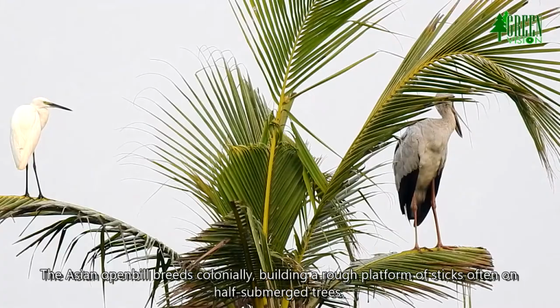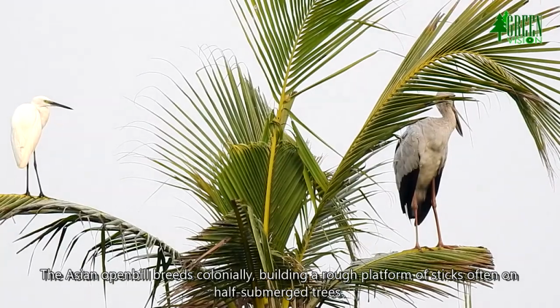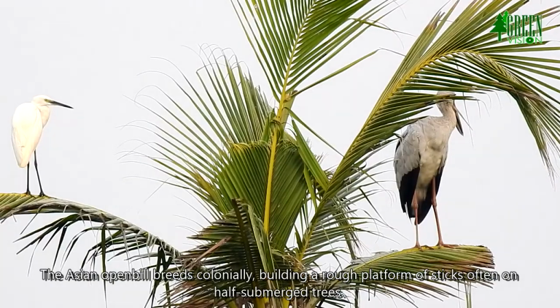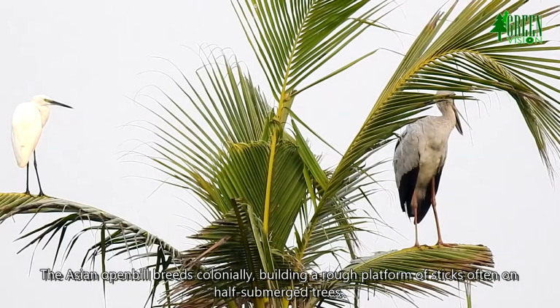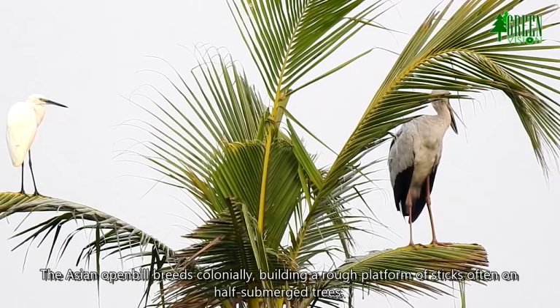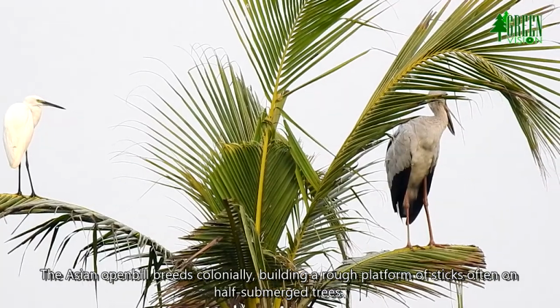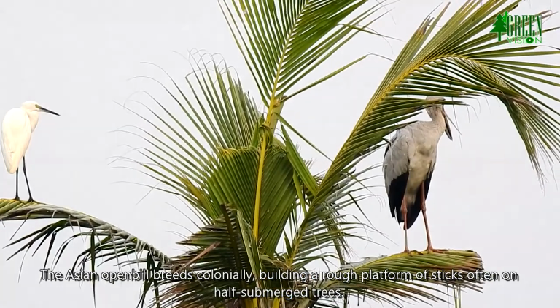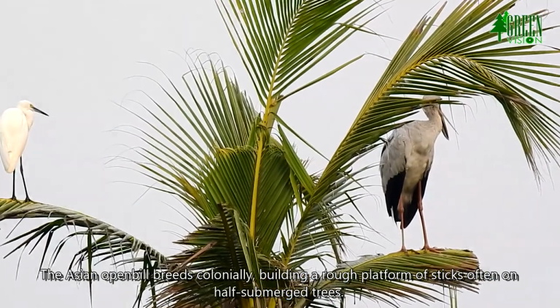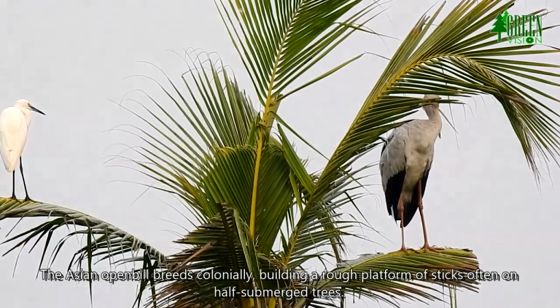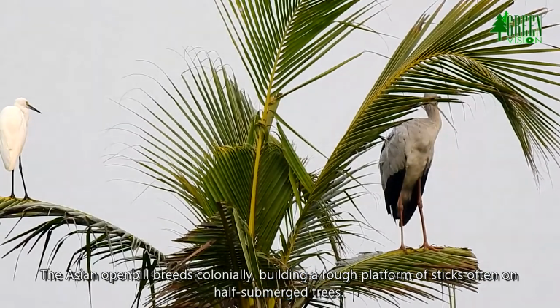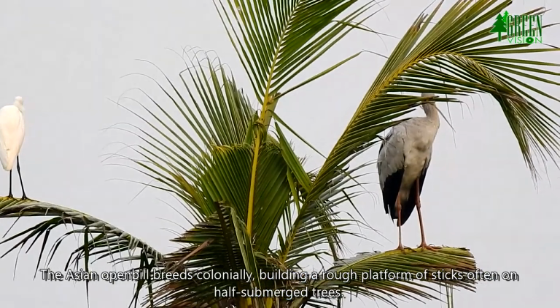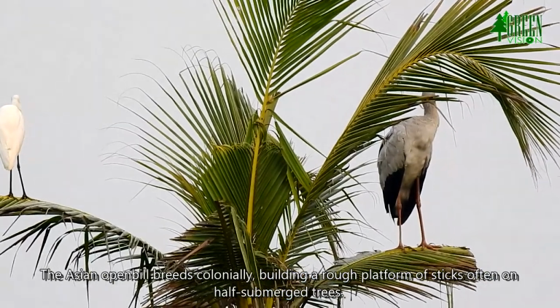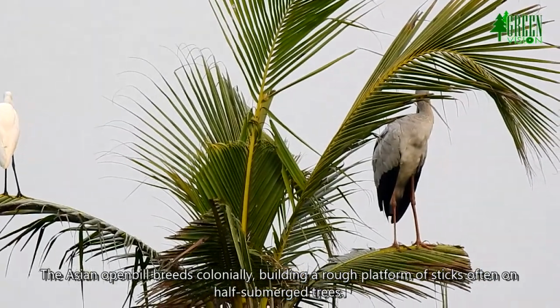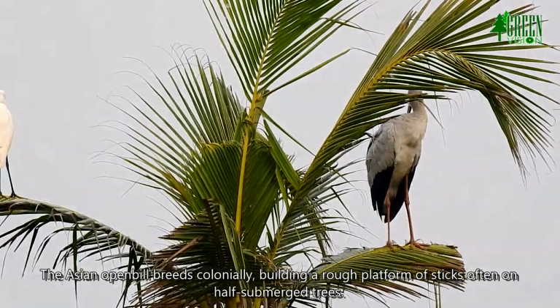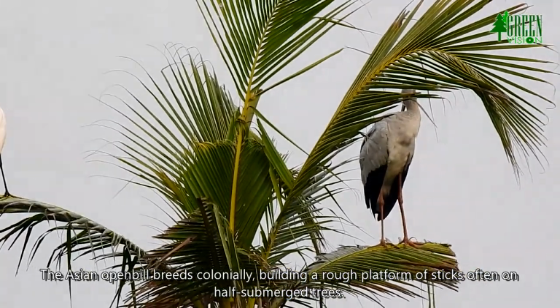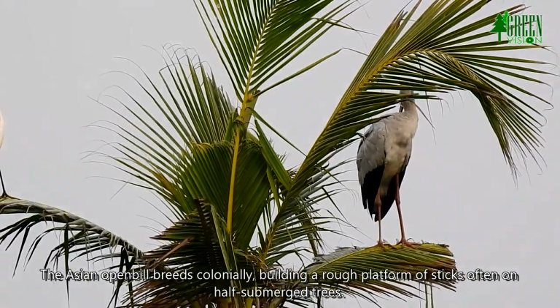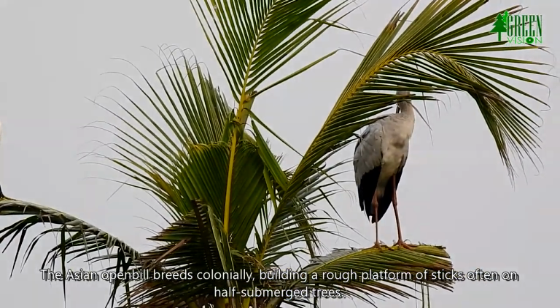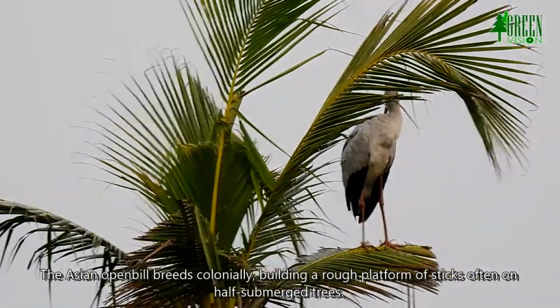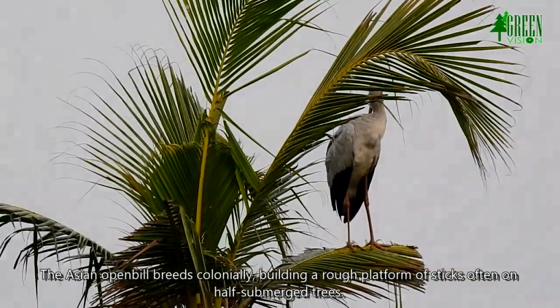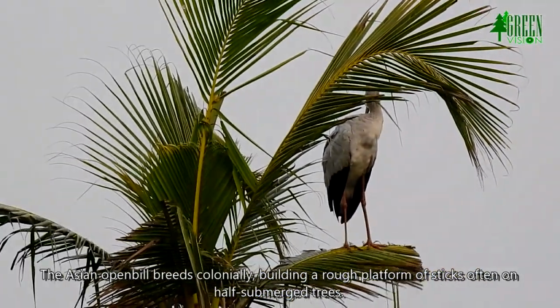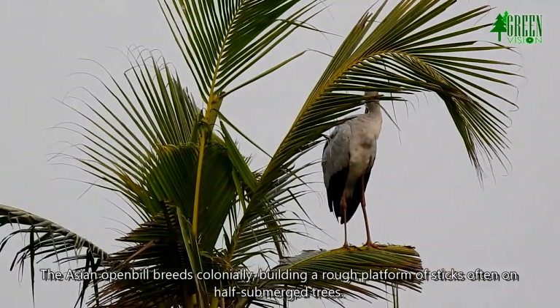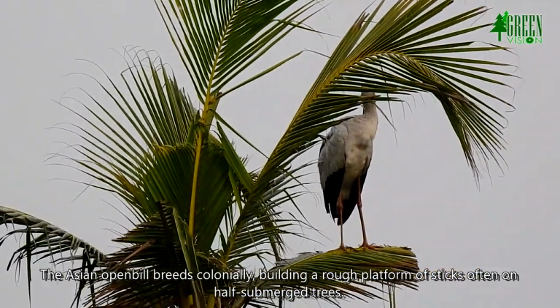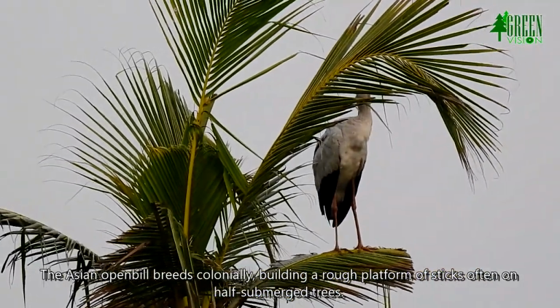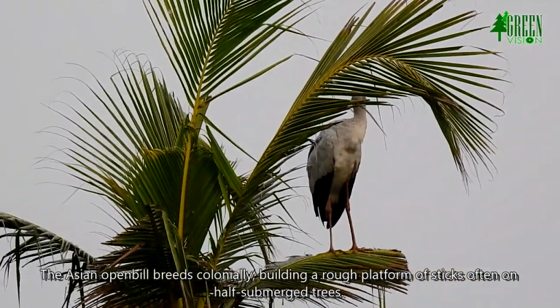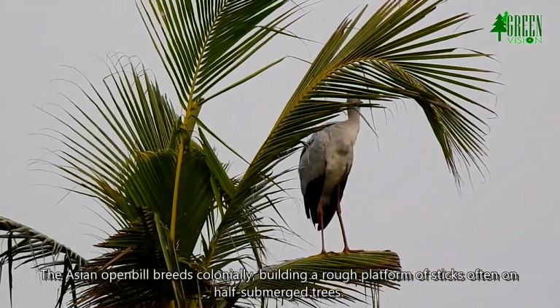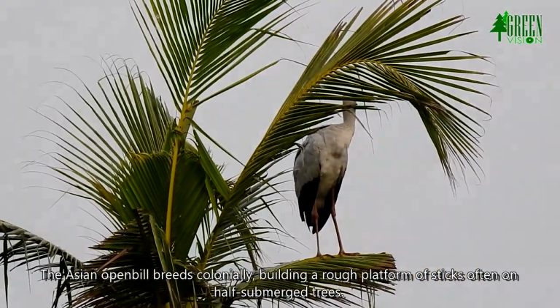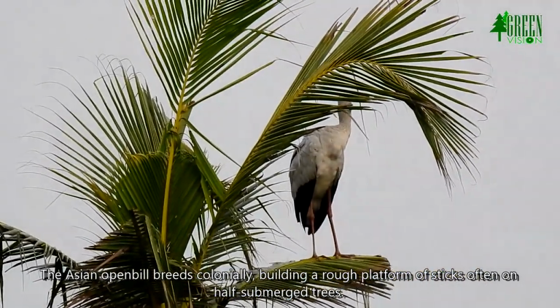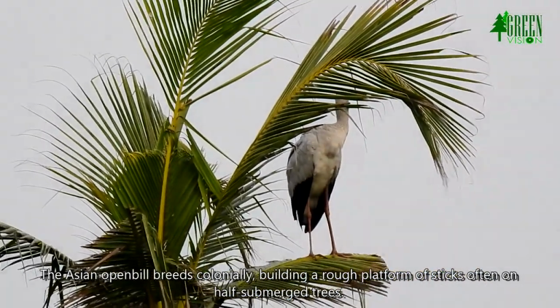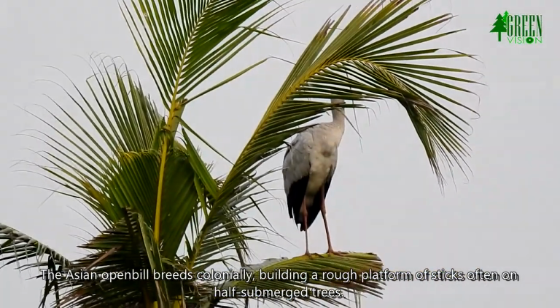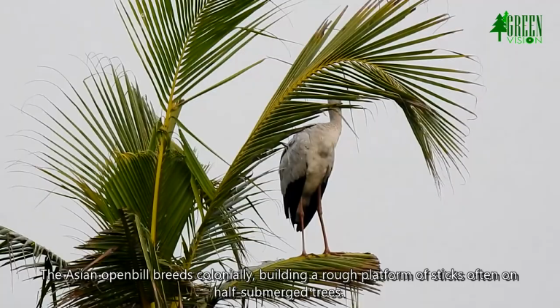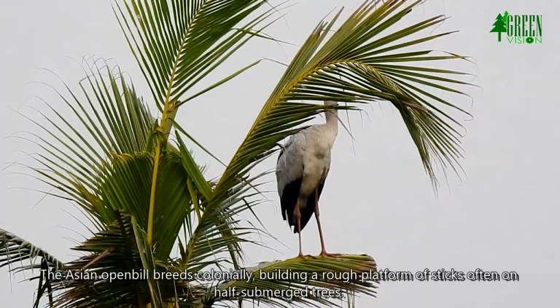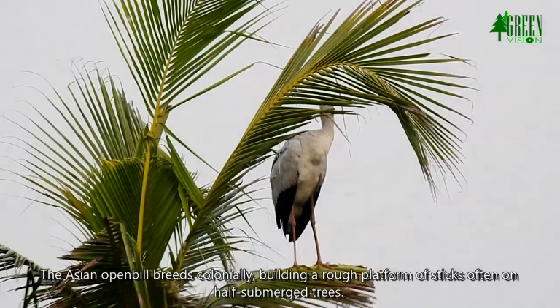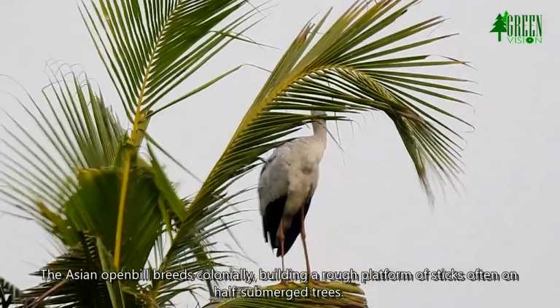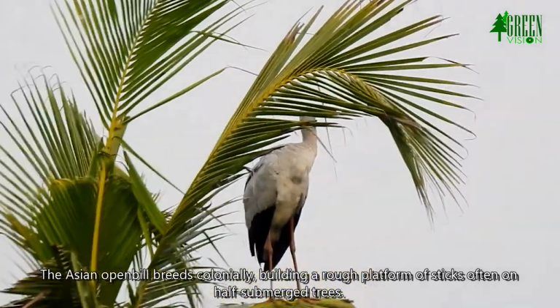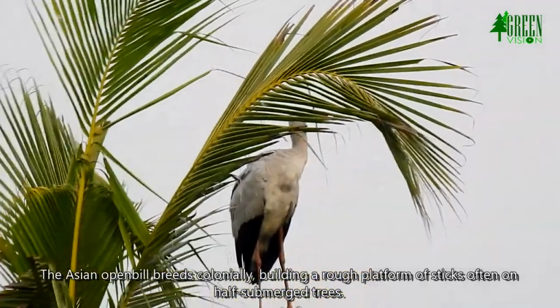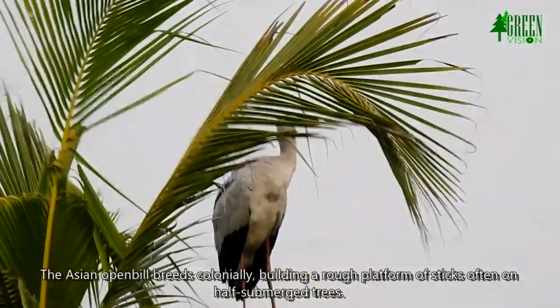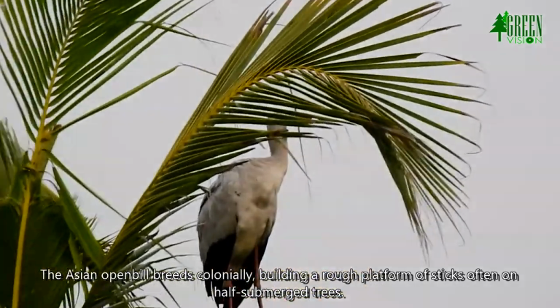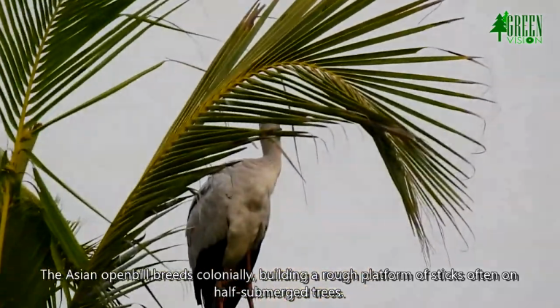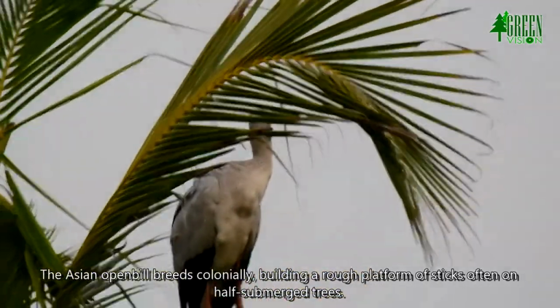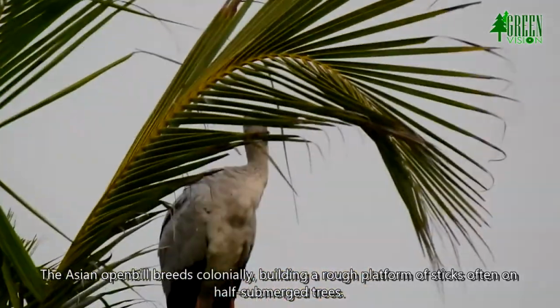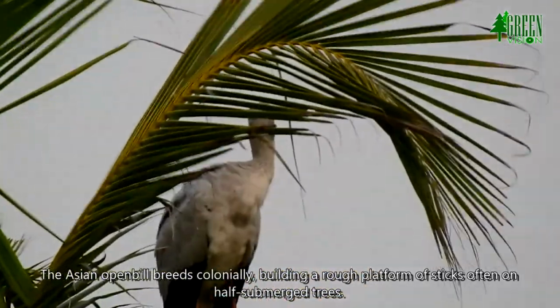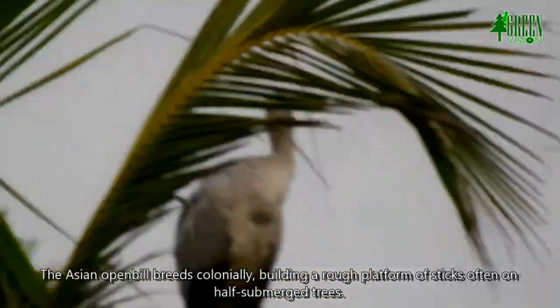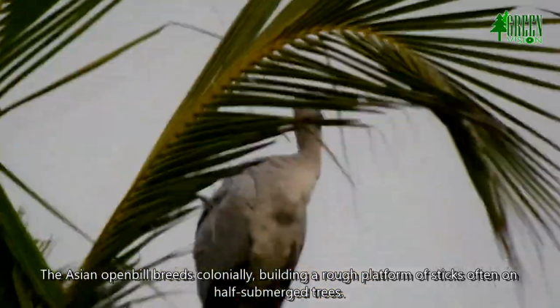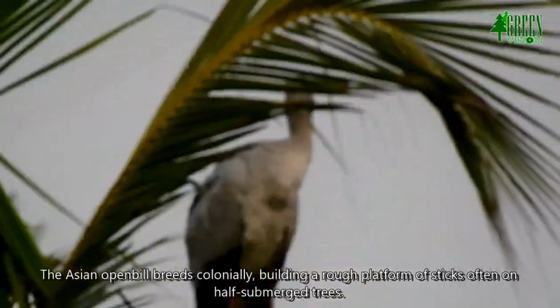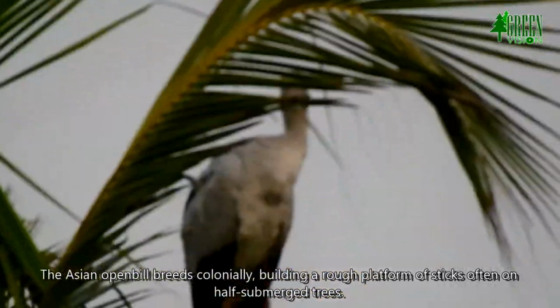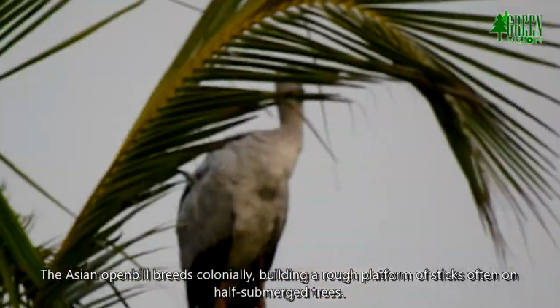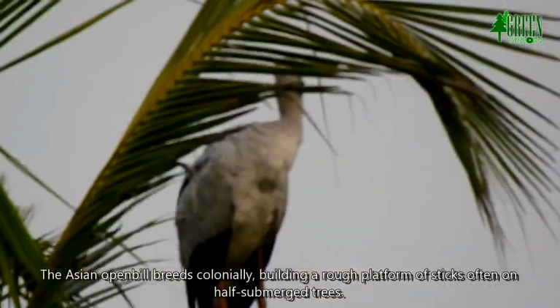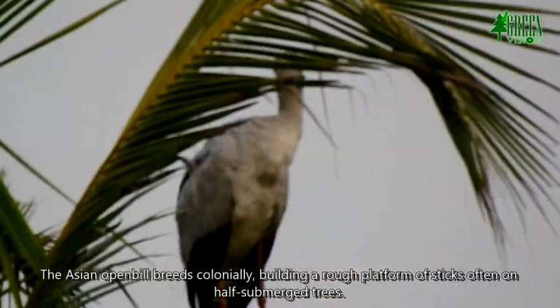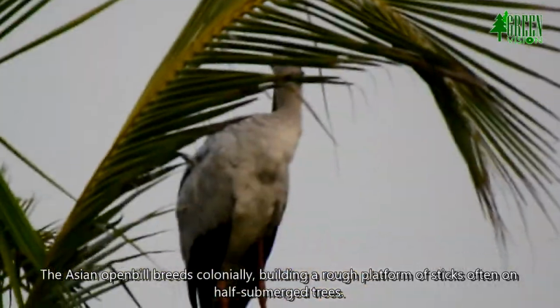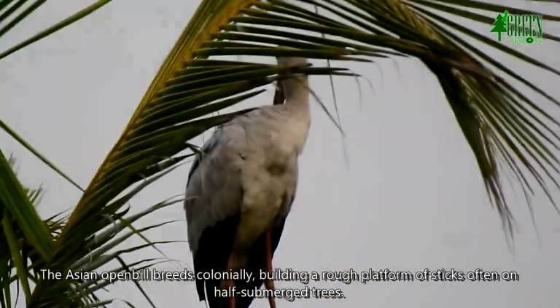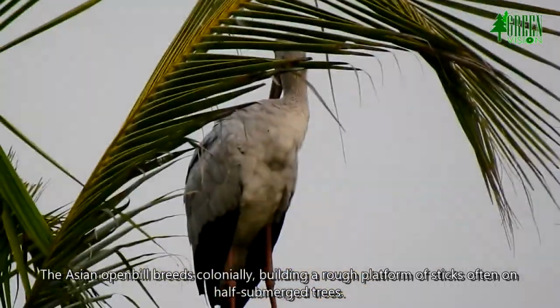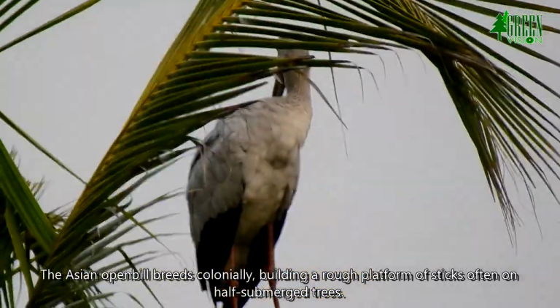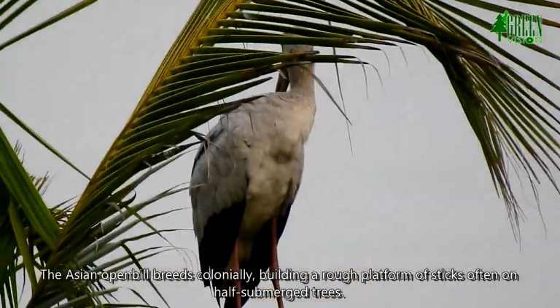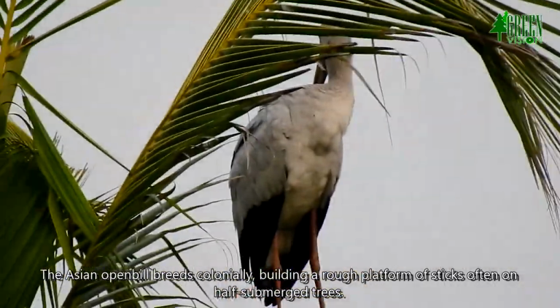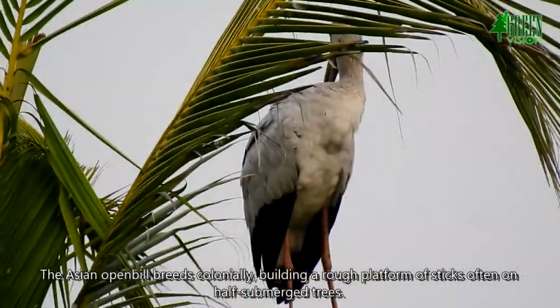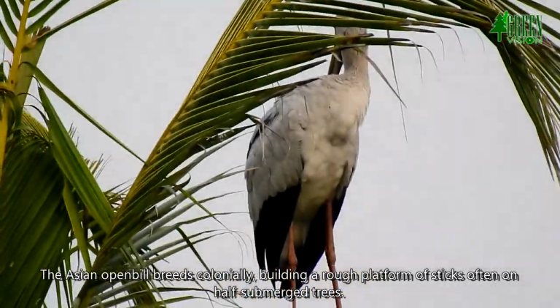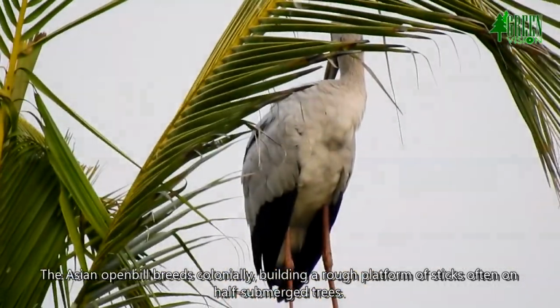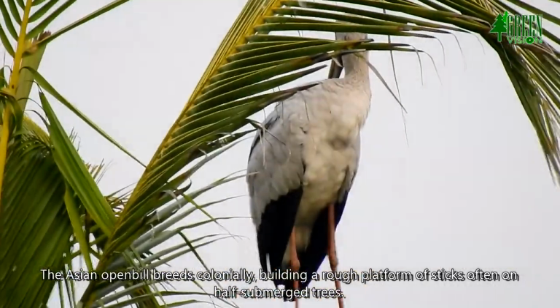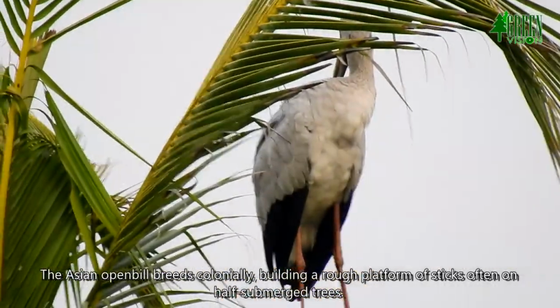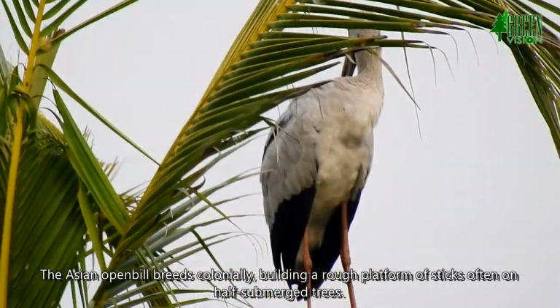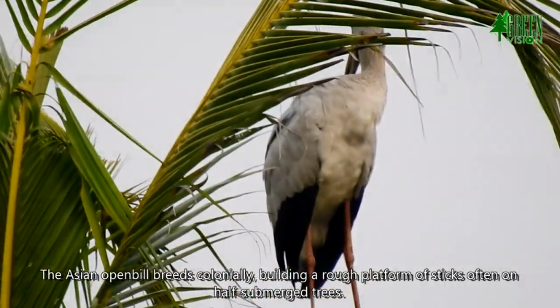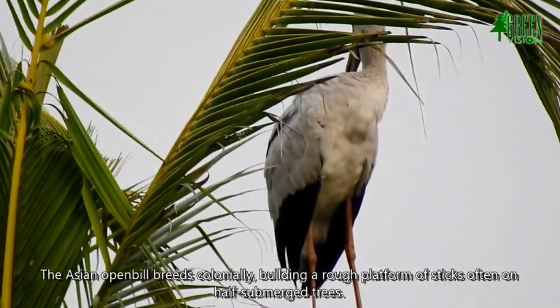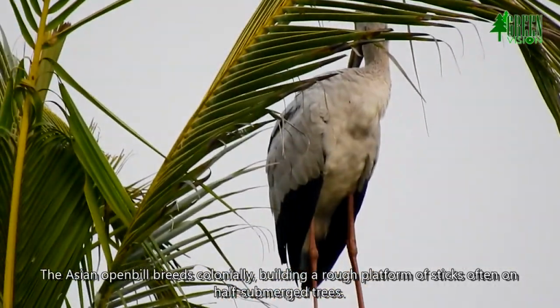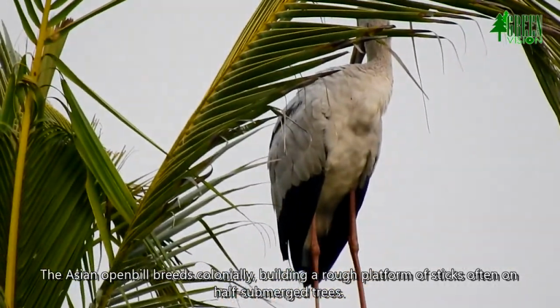The Asian Openbill breeds colonially, building a rough platform of sticks often on half-submerged trees.